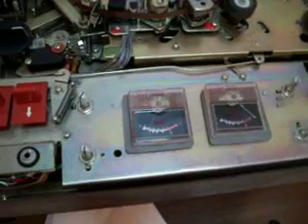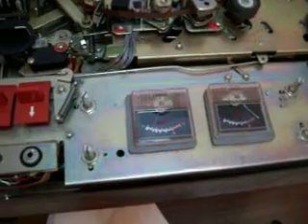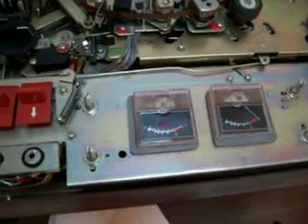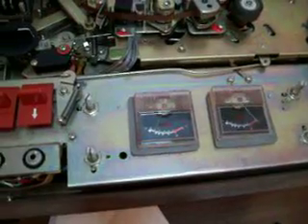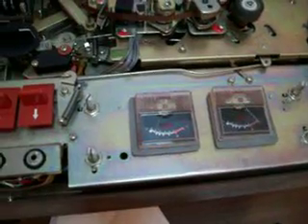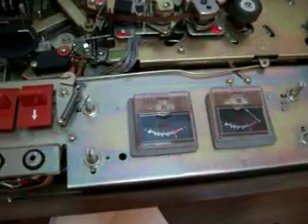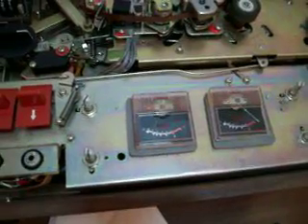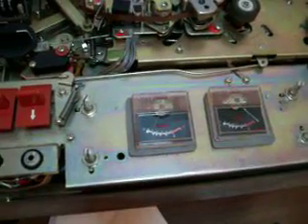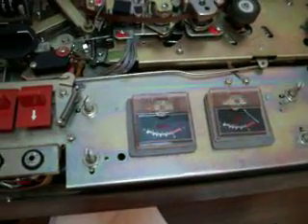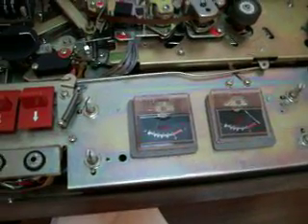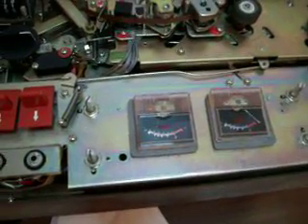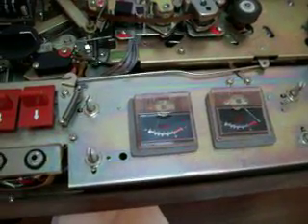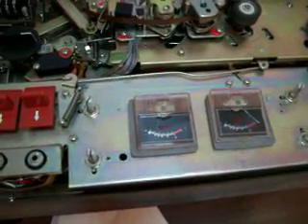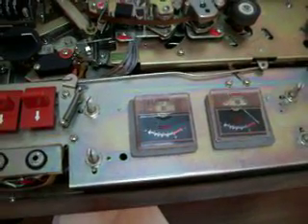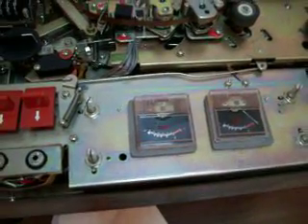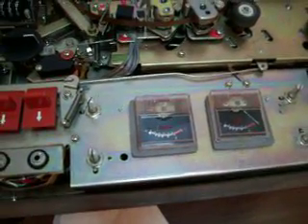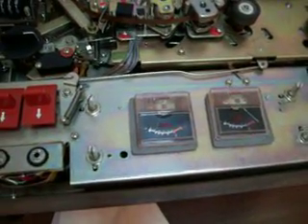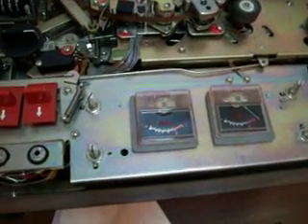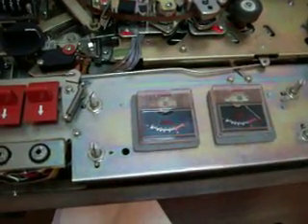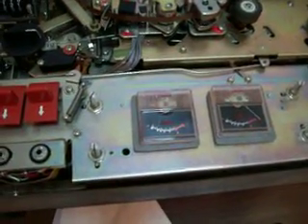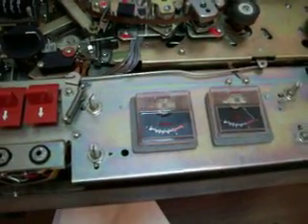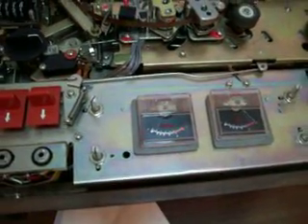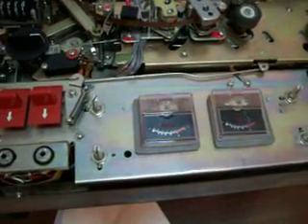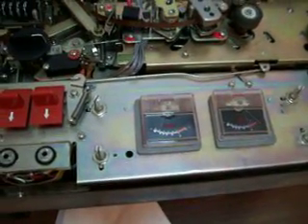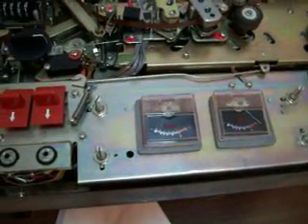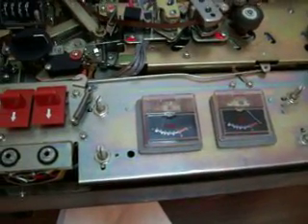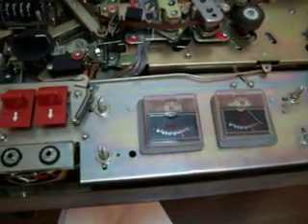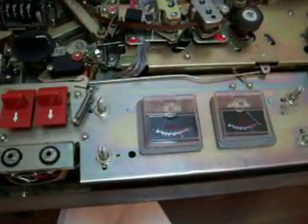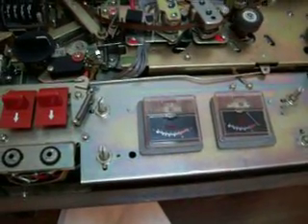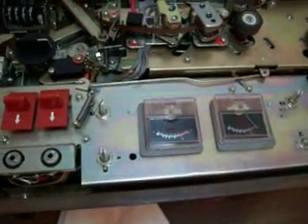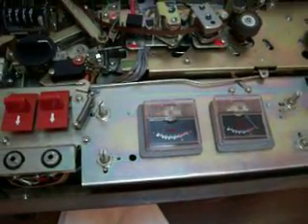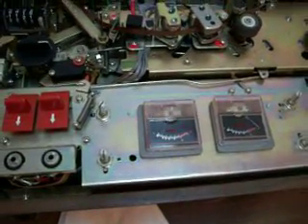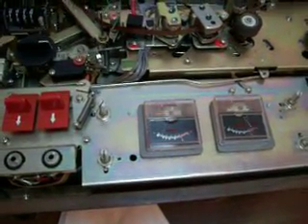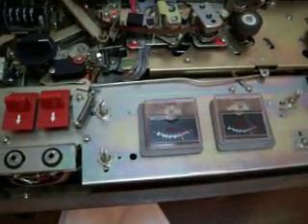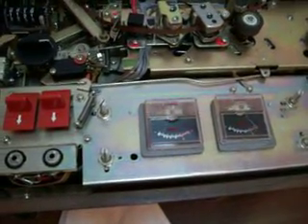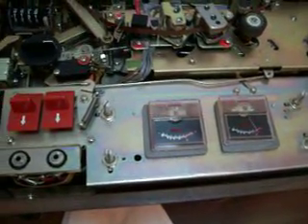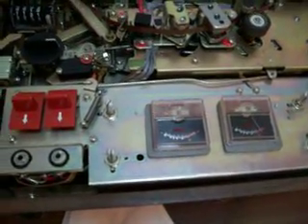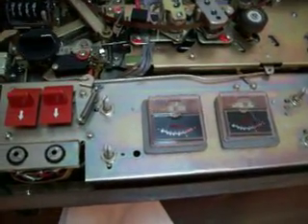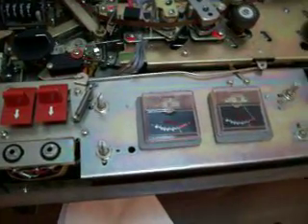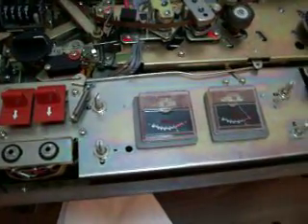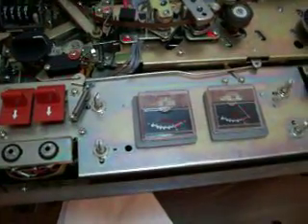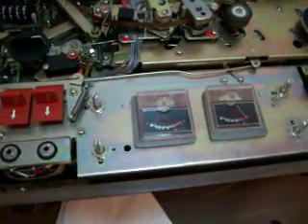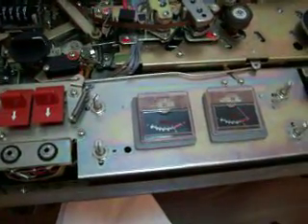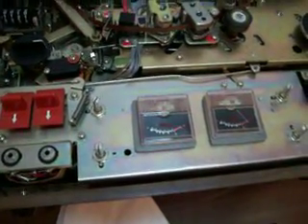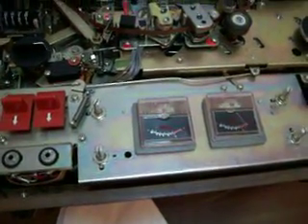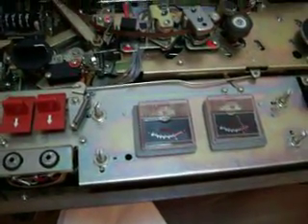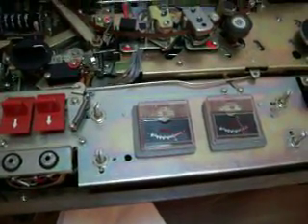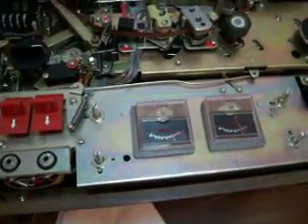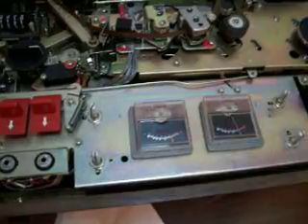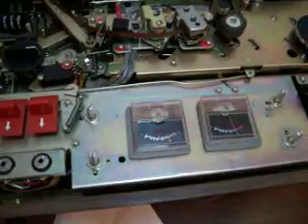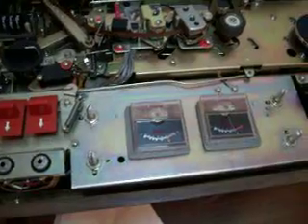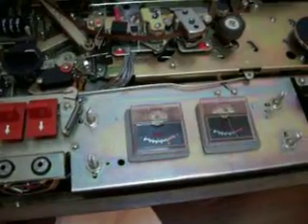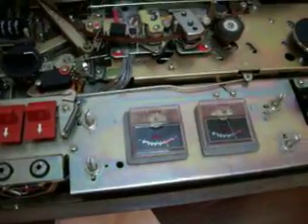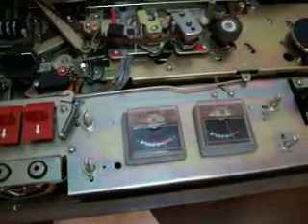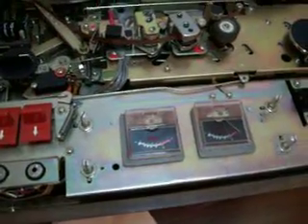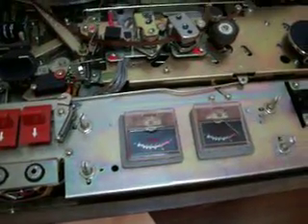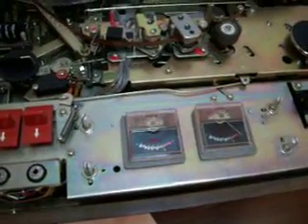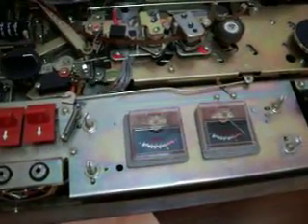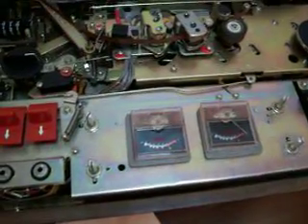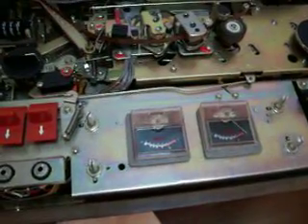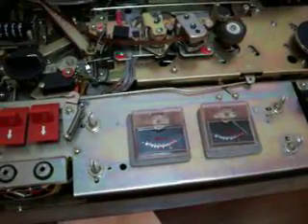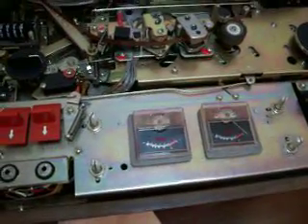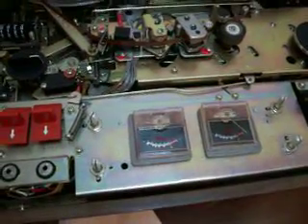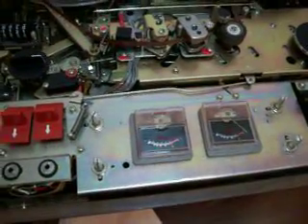Unless I can fix this, I have no use for this reel-to-reel. Leave a comment.